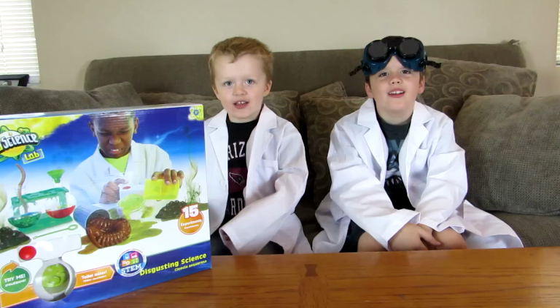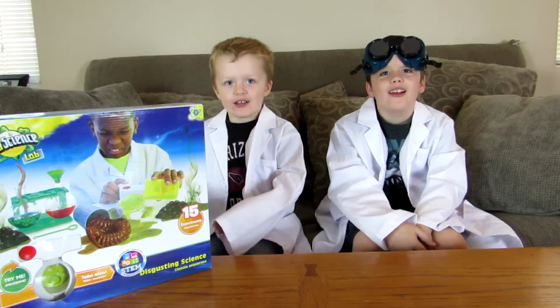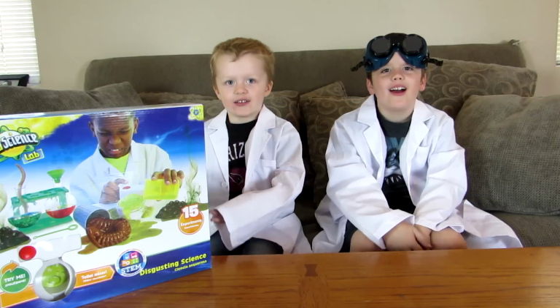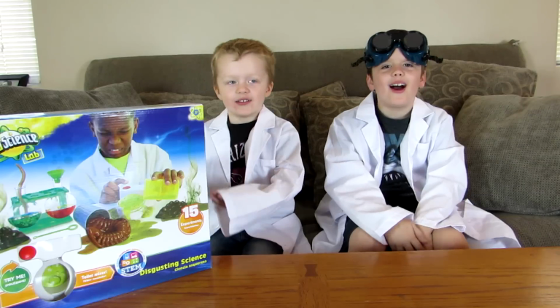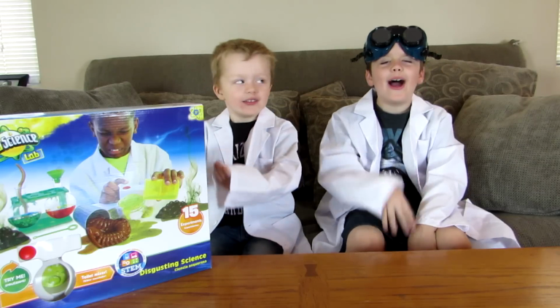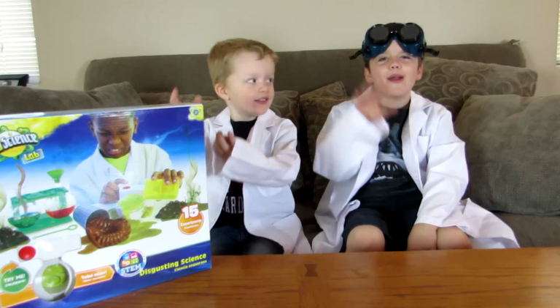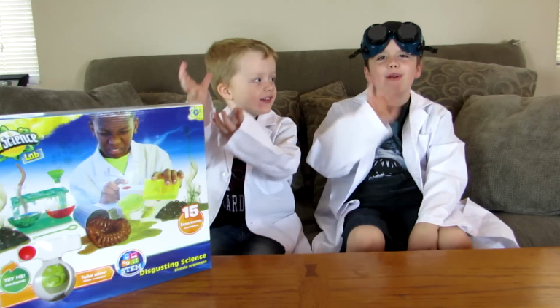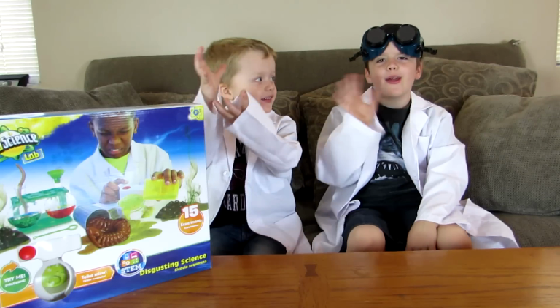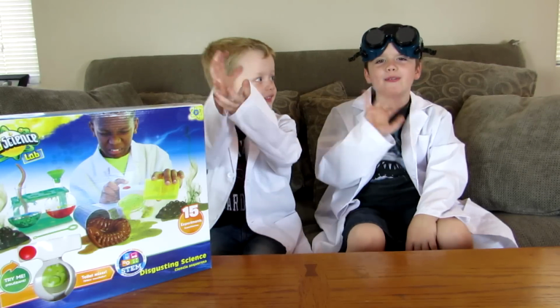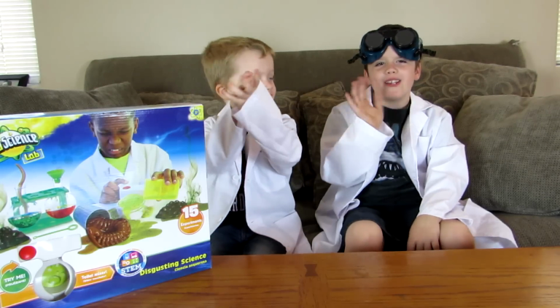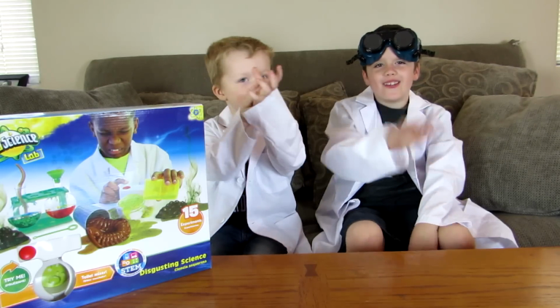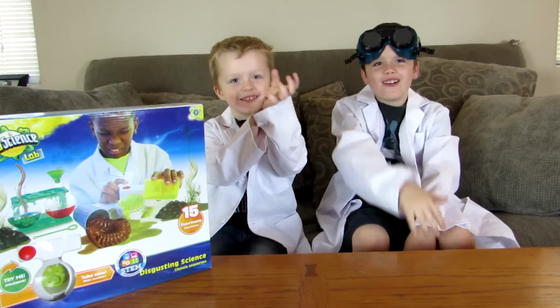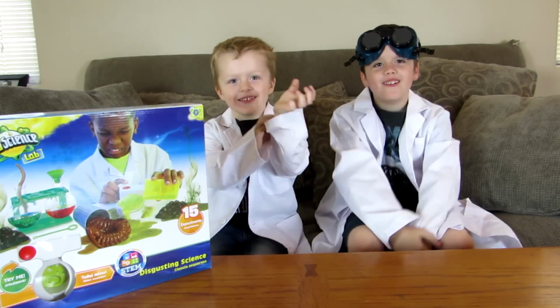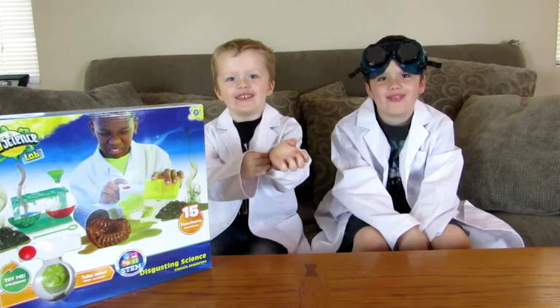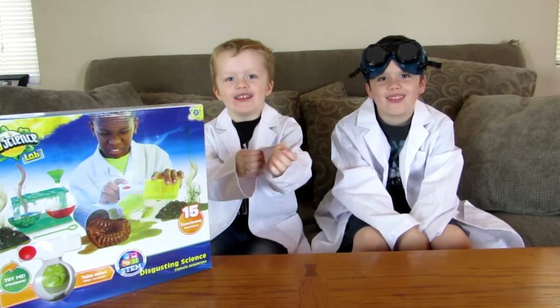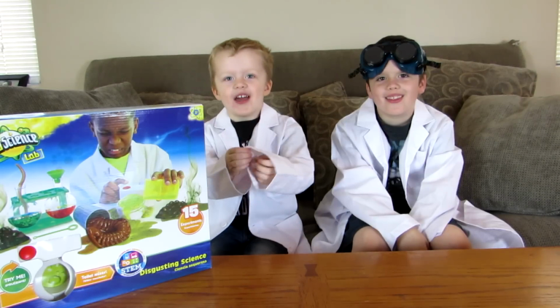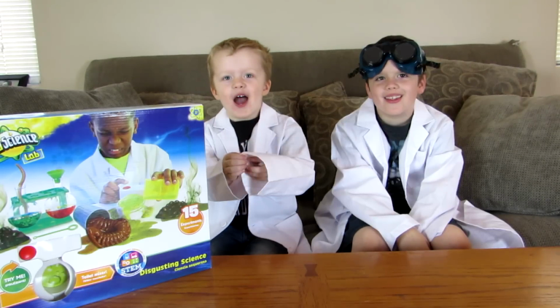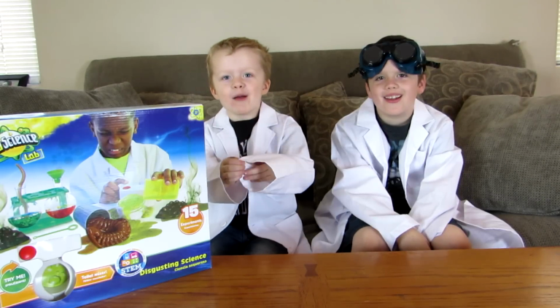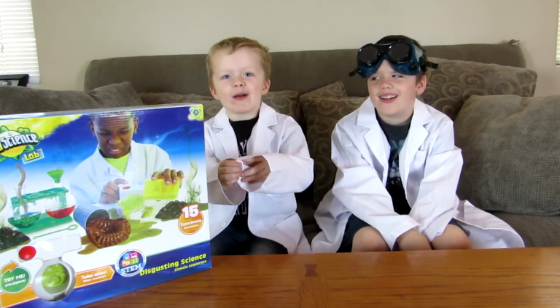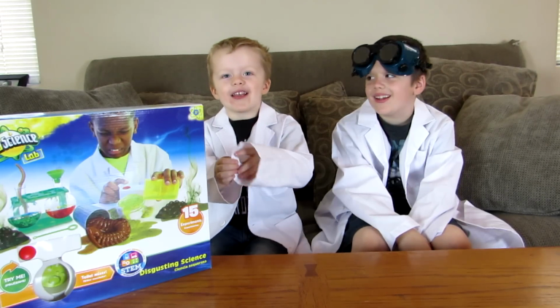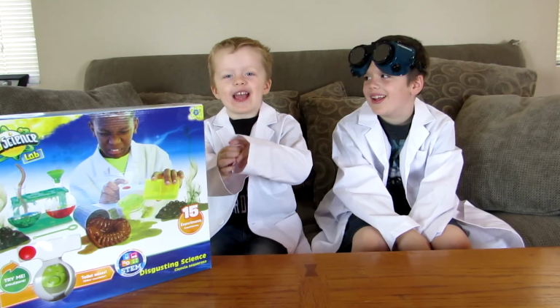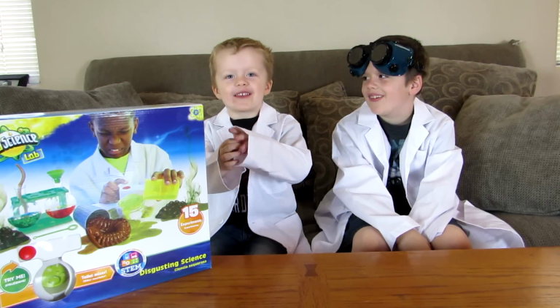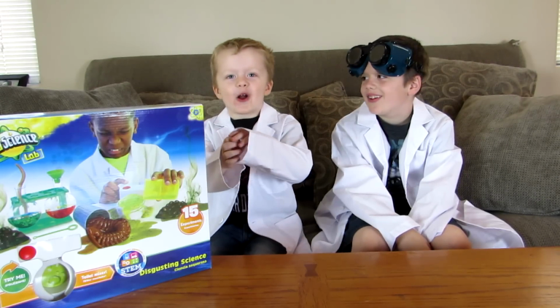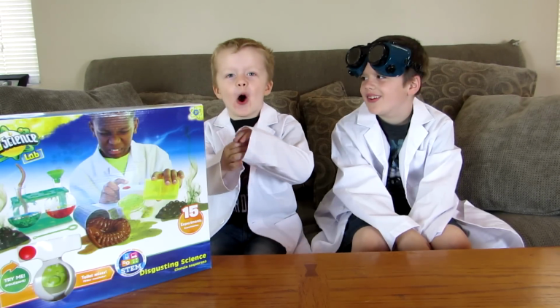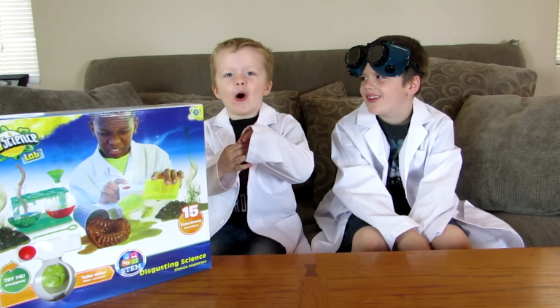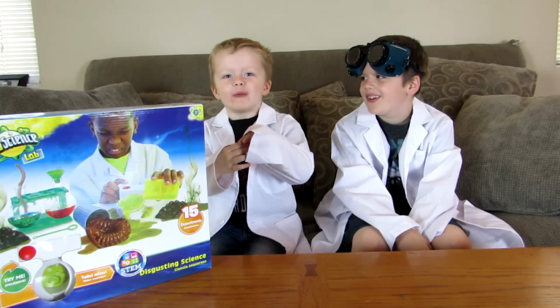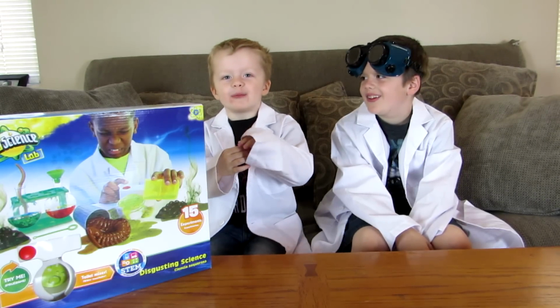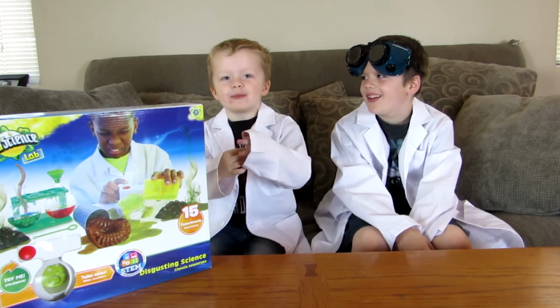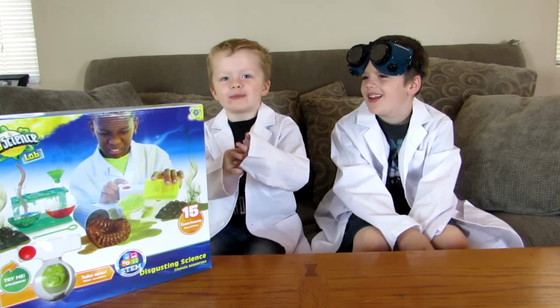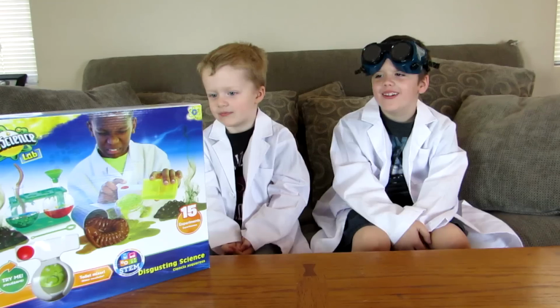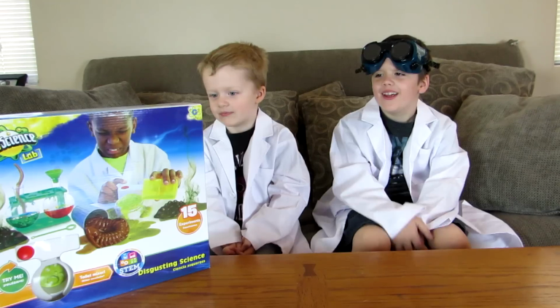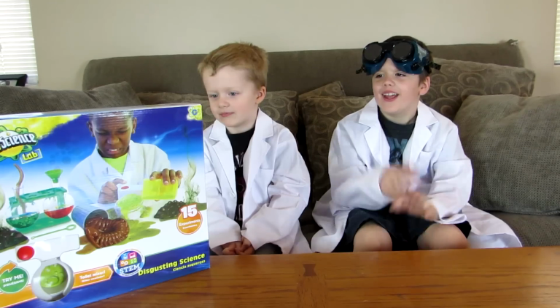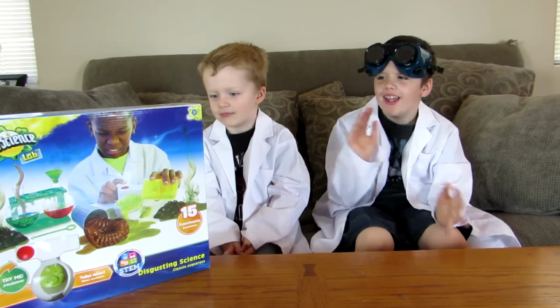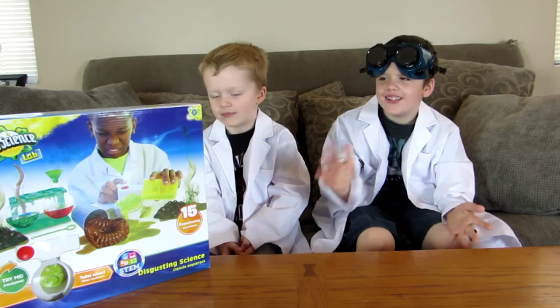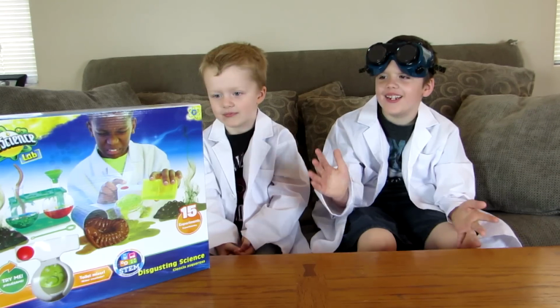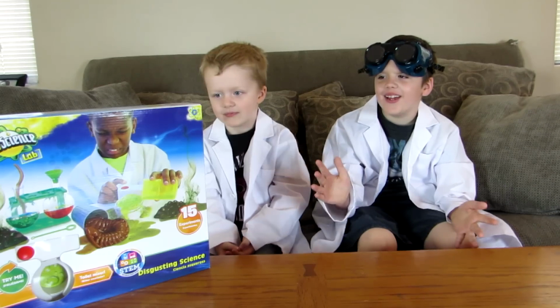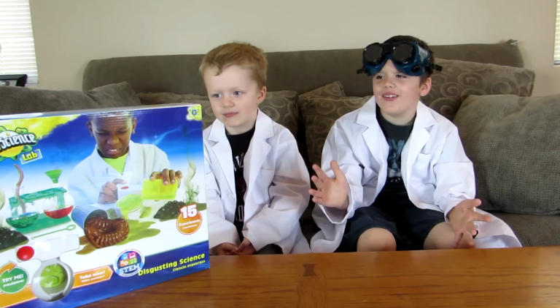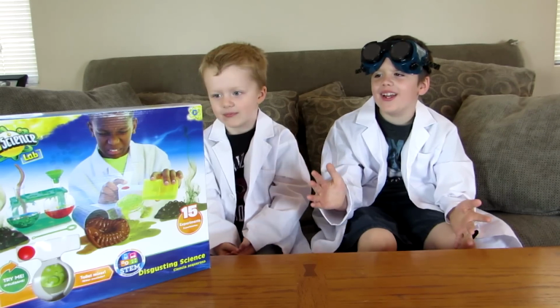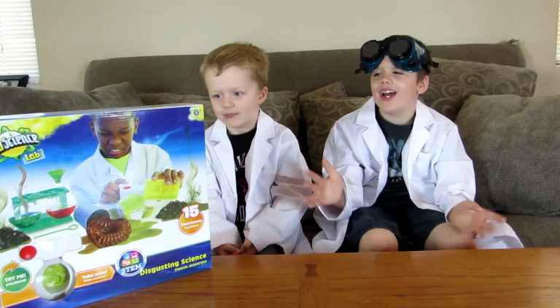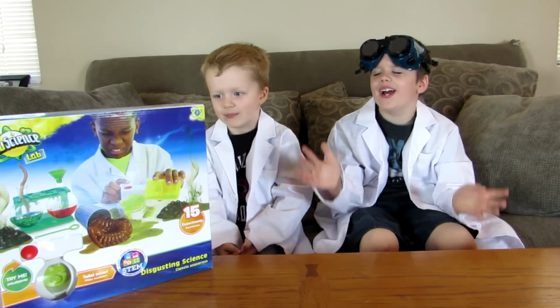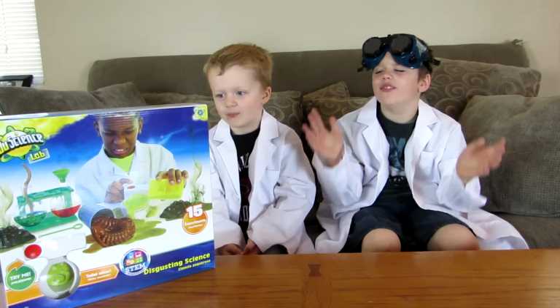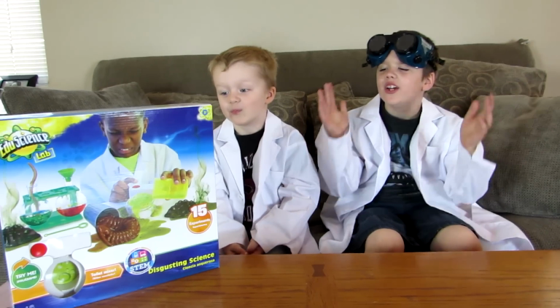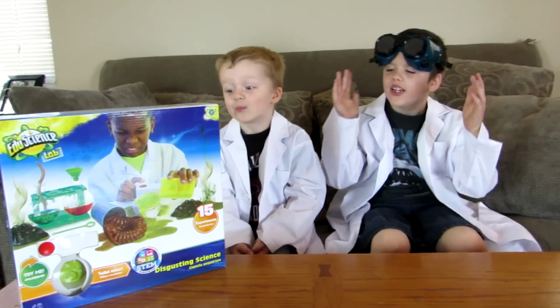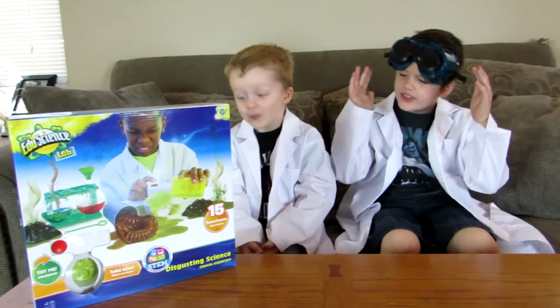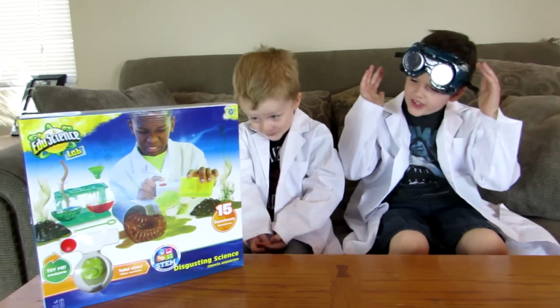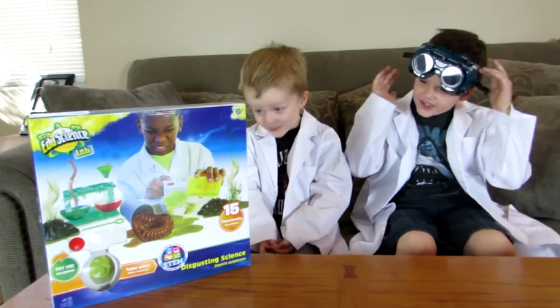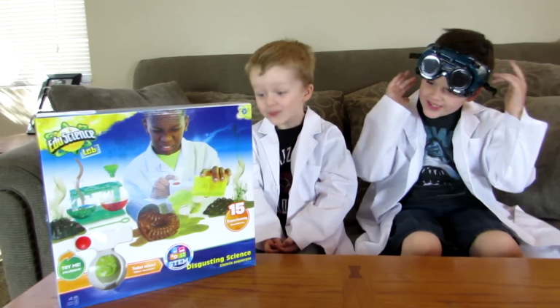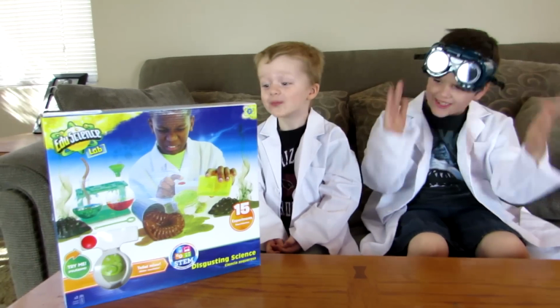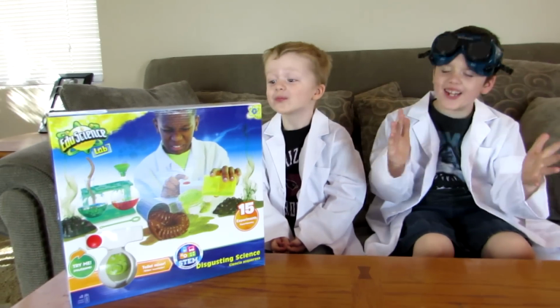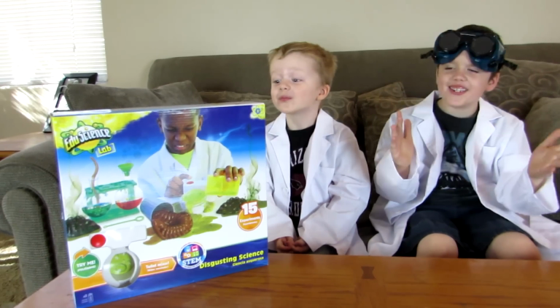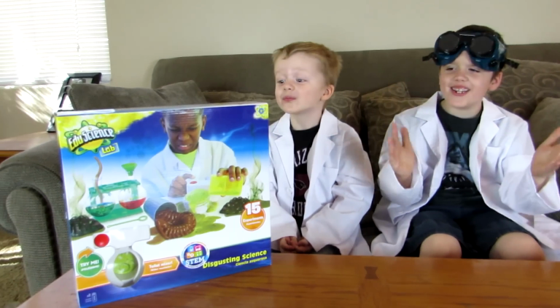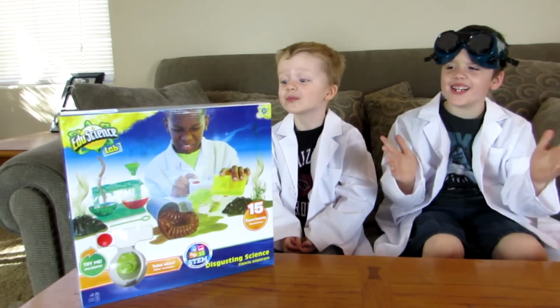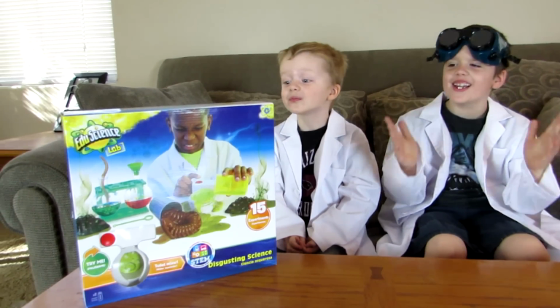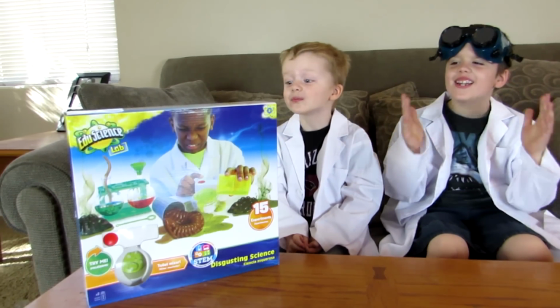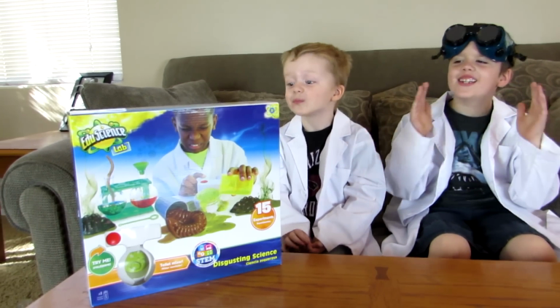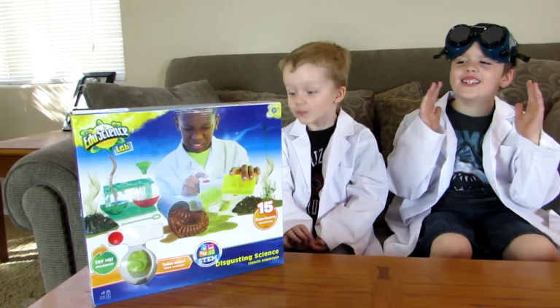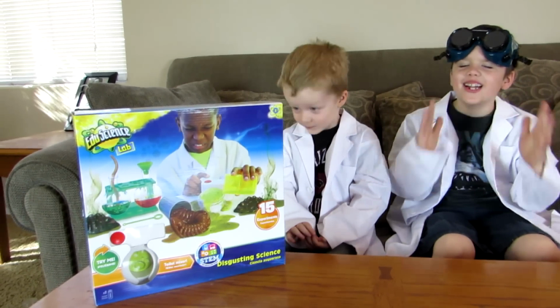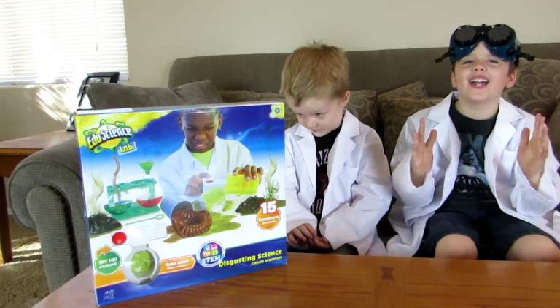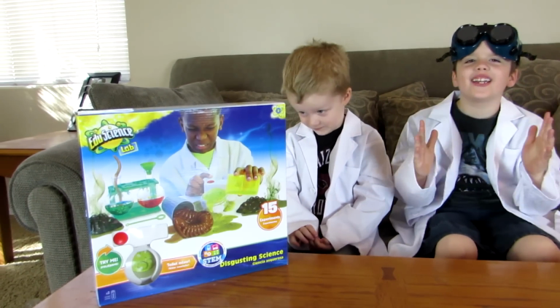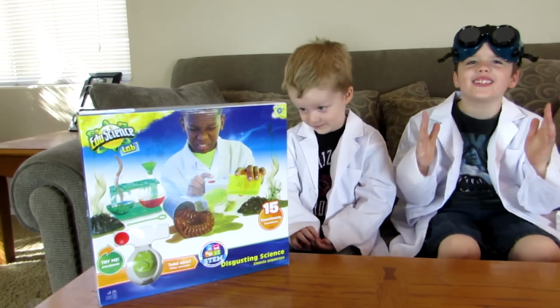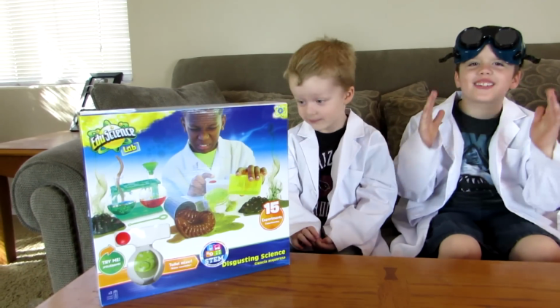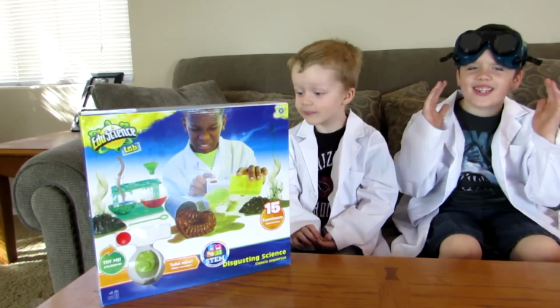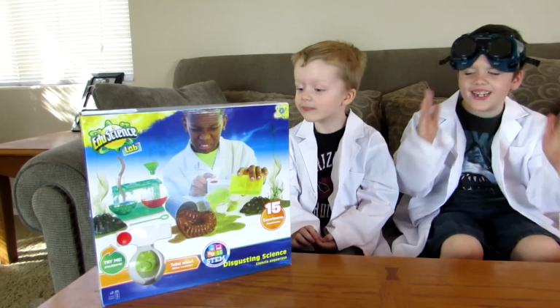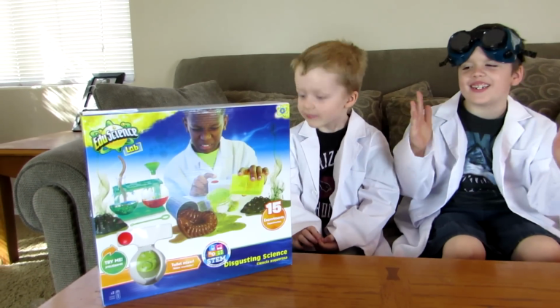Hi, my name is Ethan. Hi, my name is Cole. And today we have the disgusting science kit.